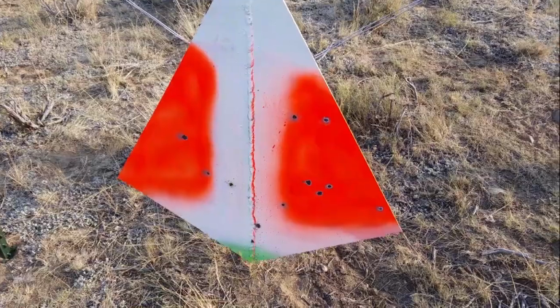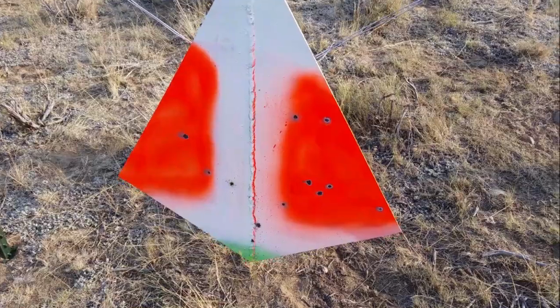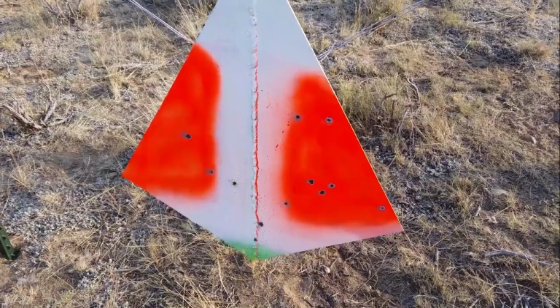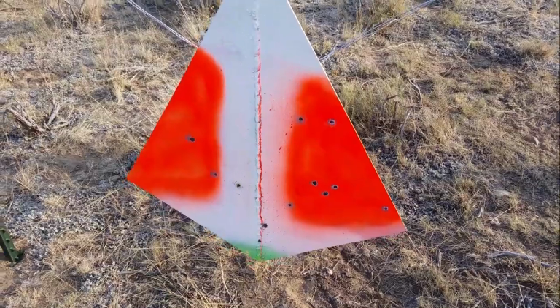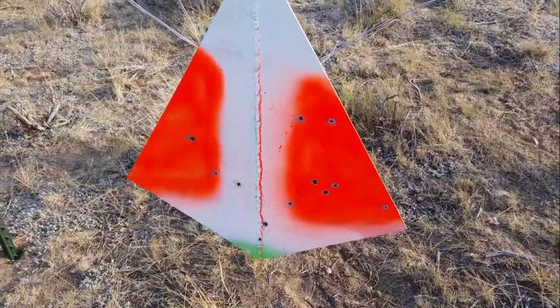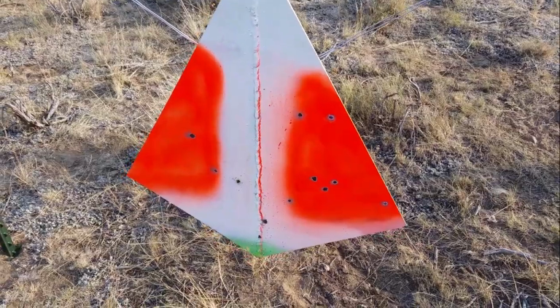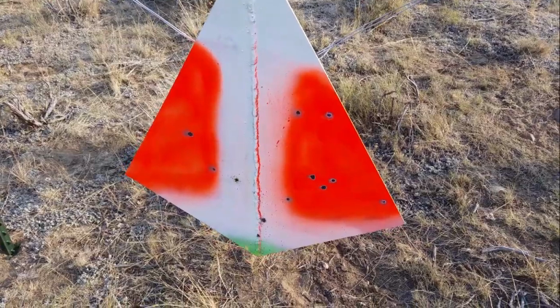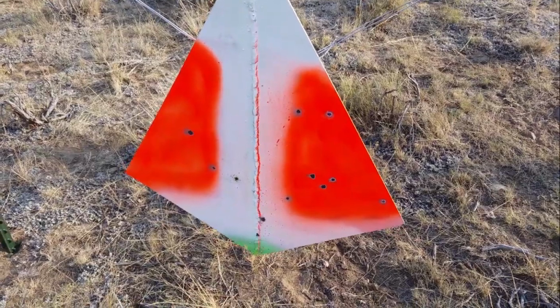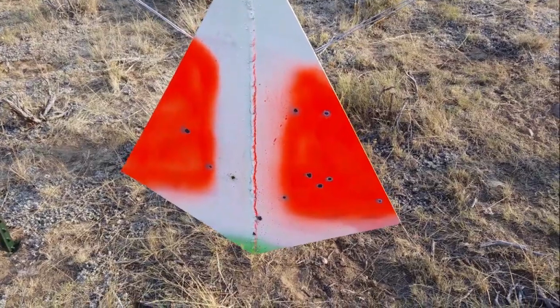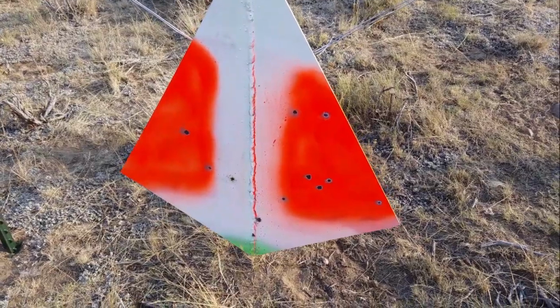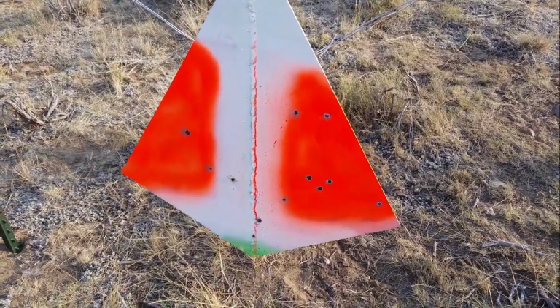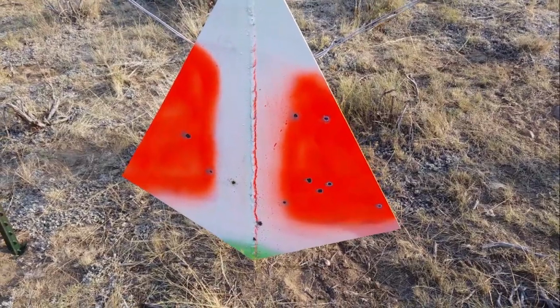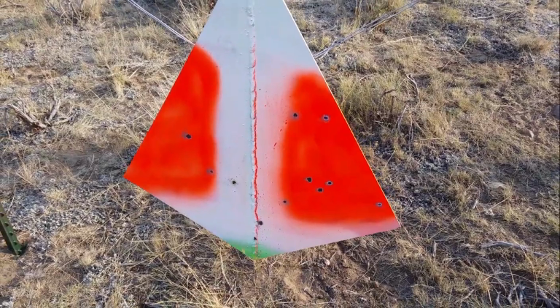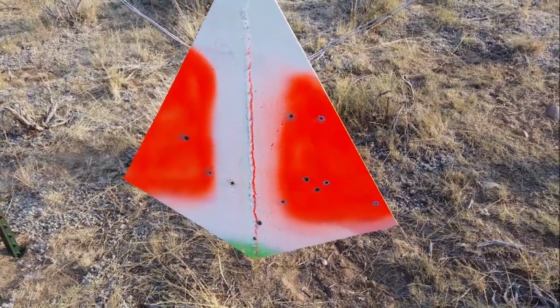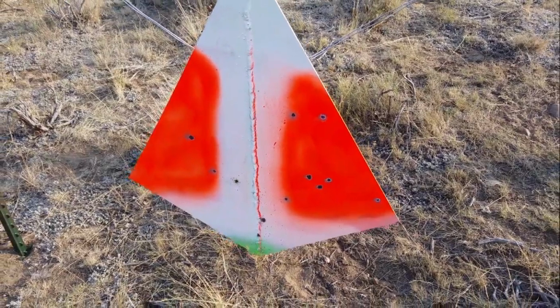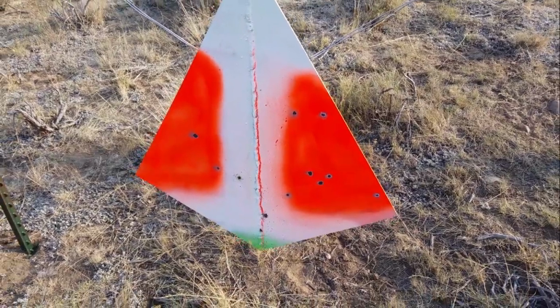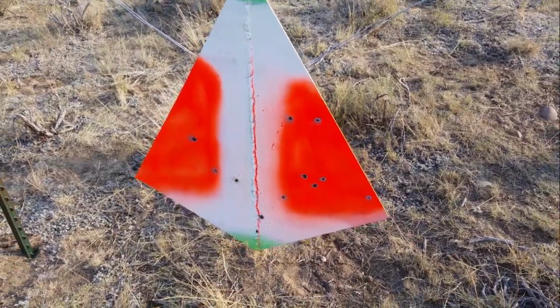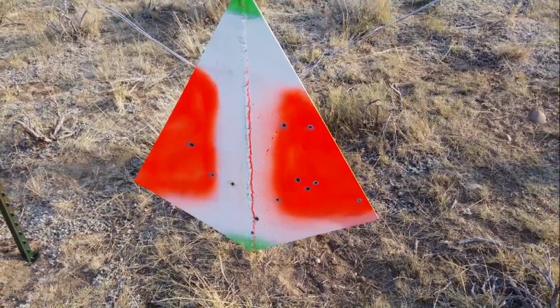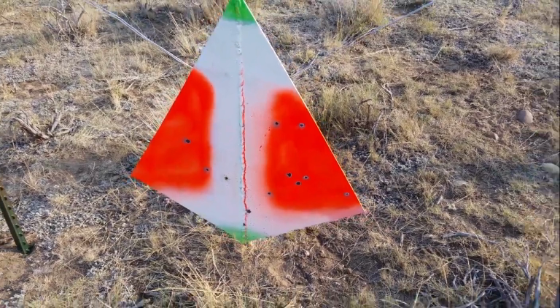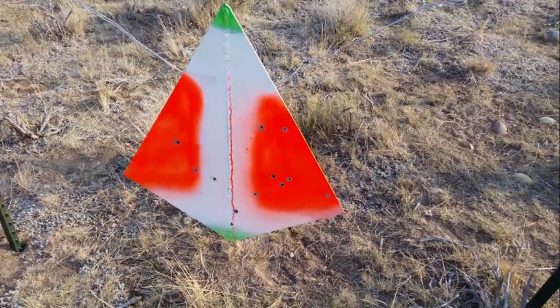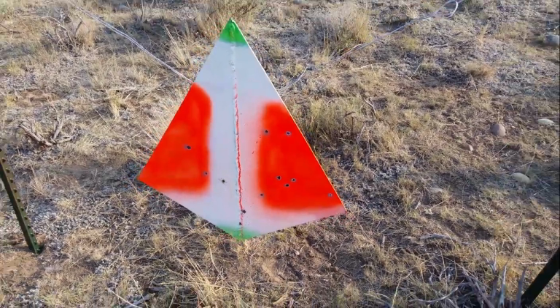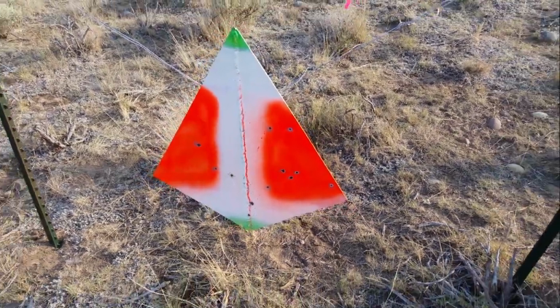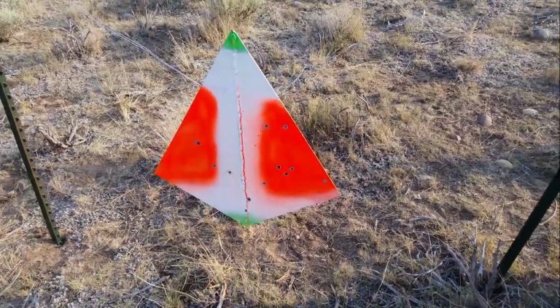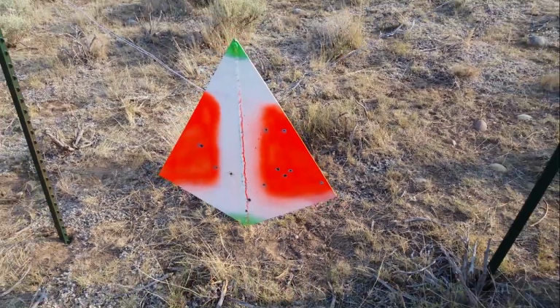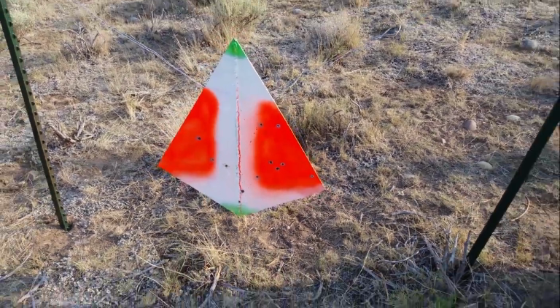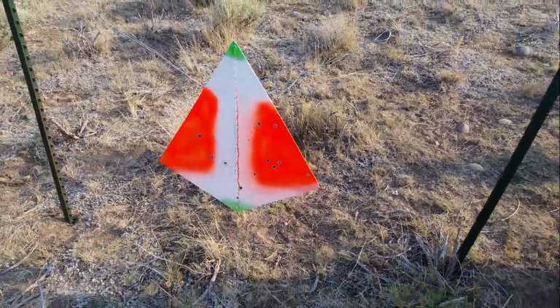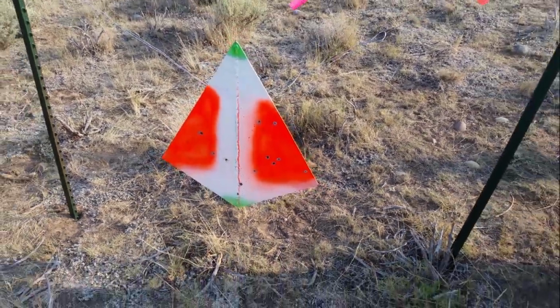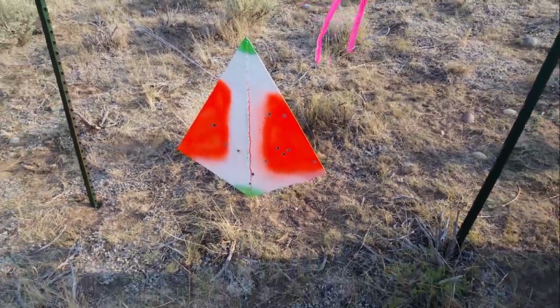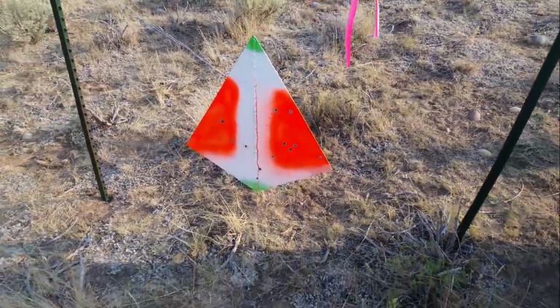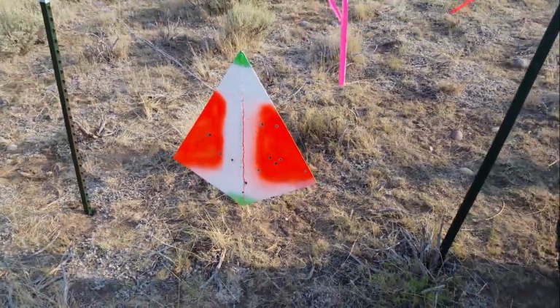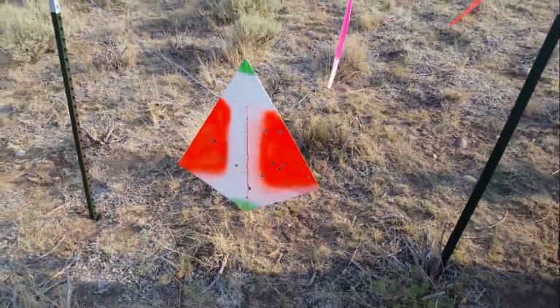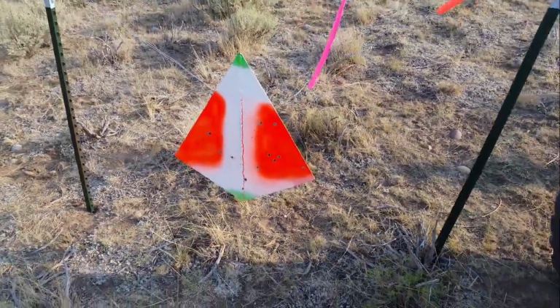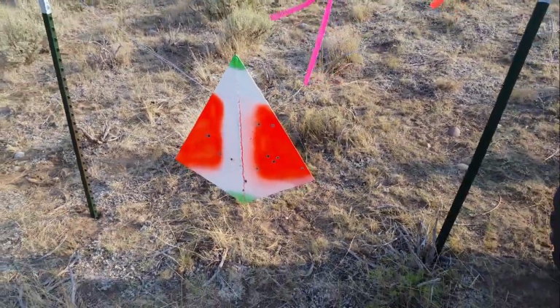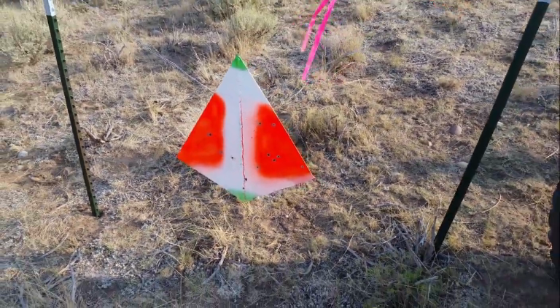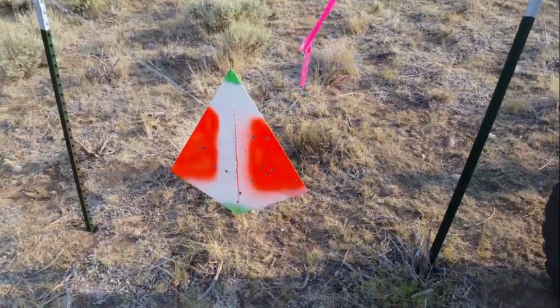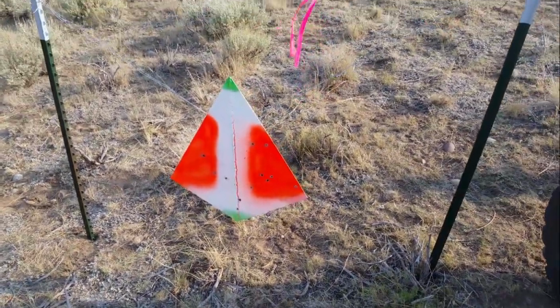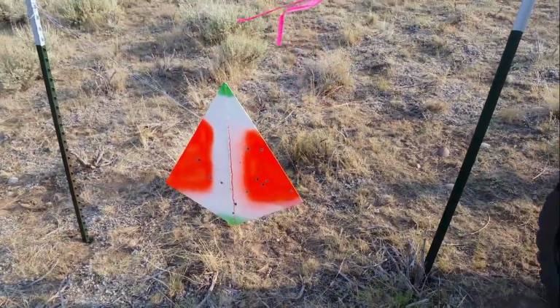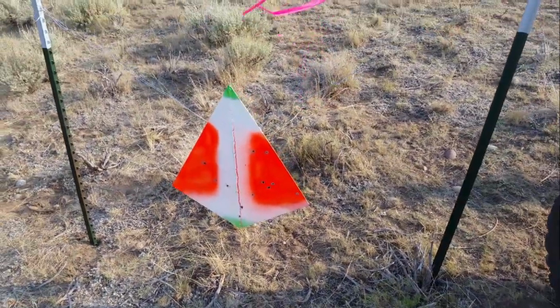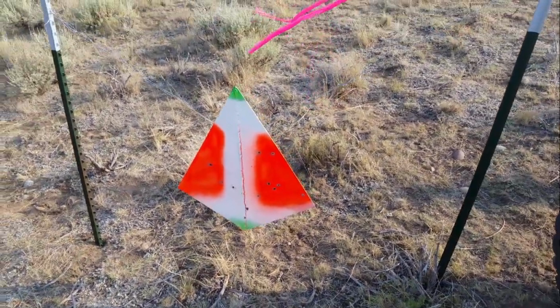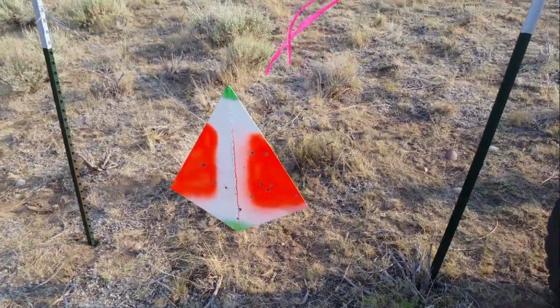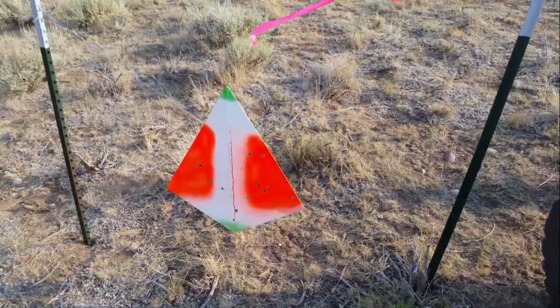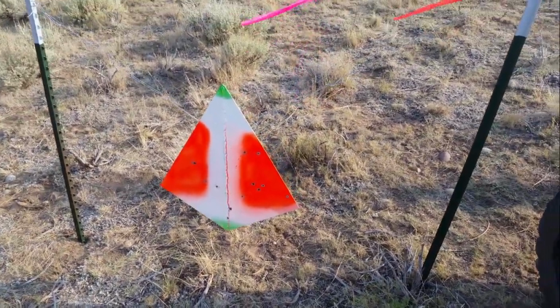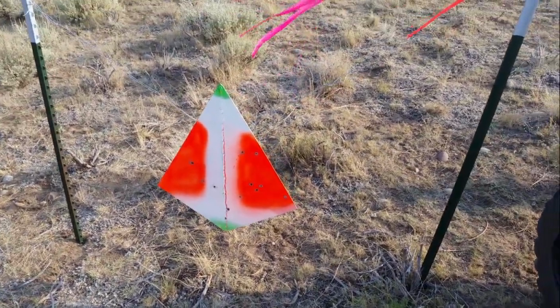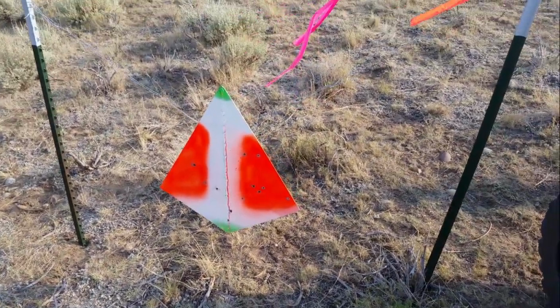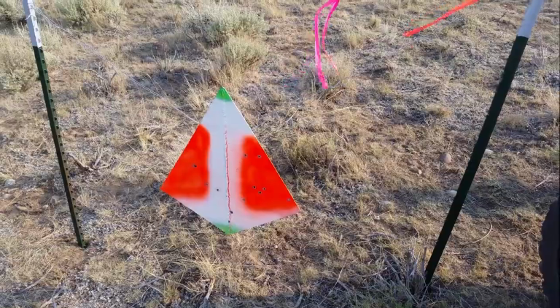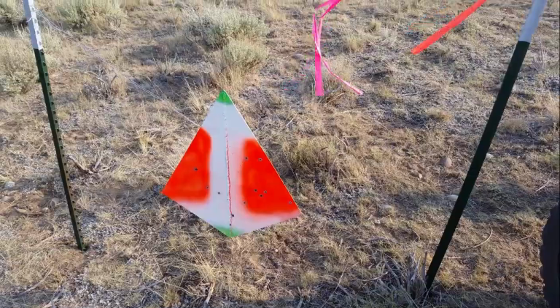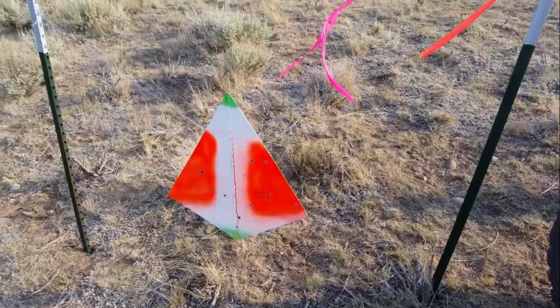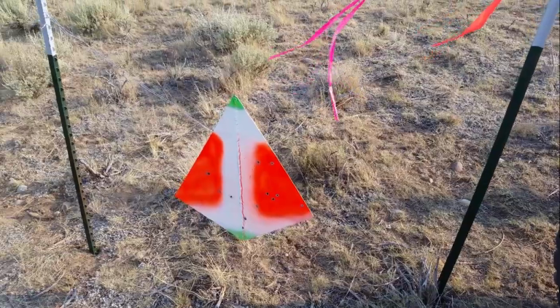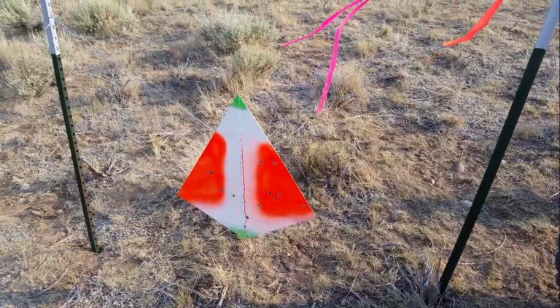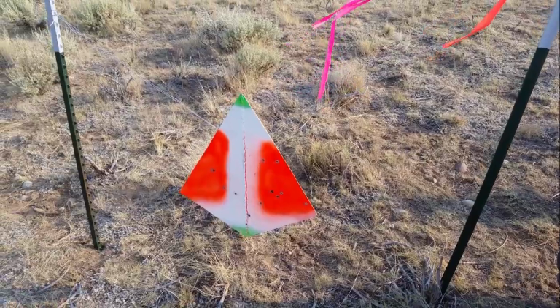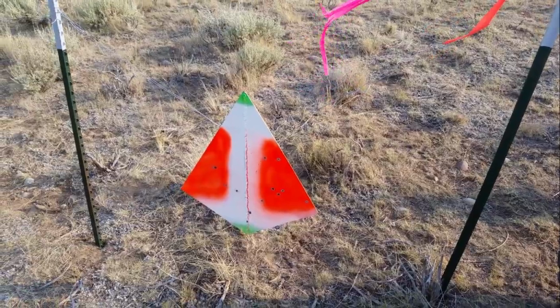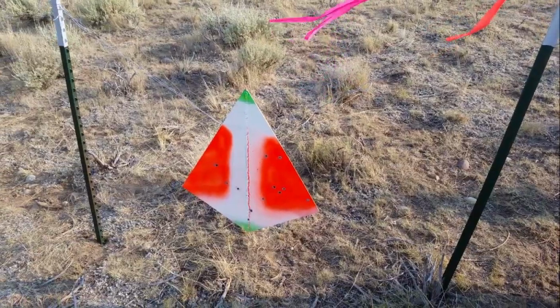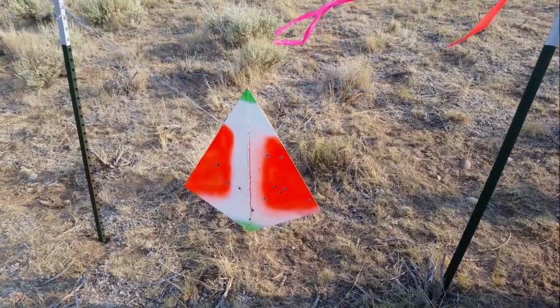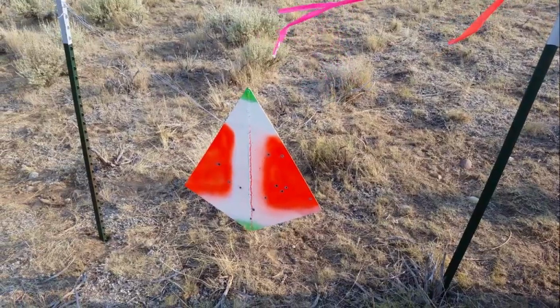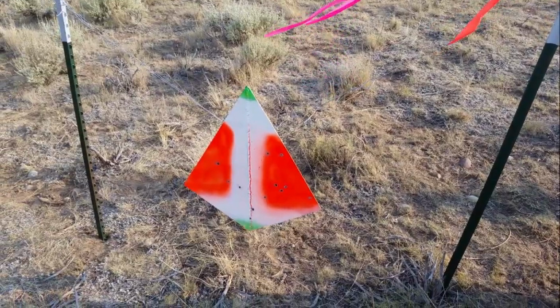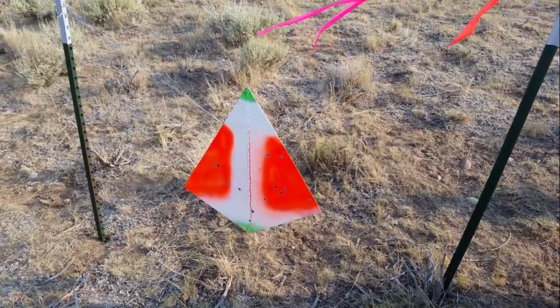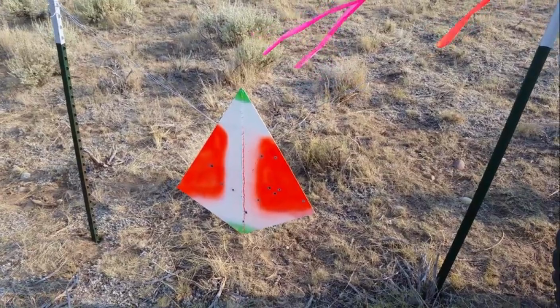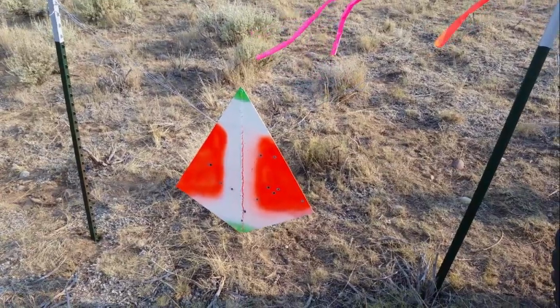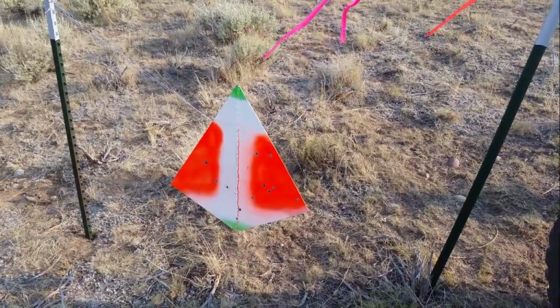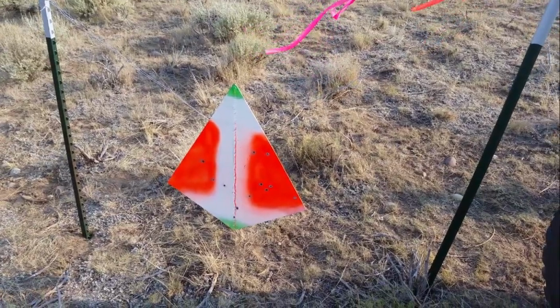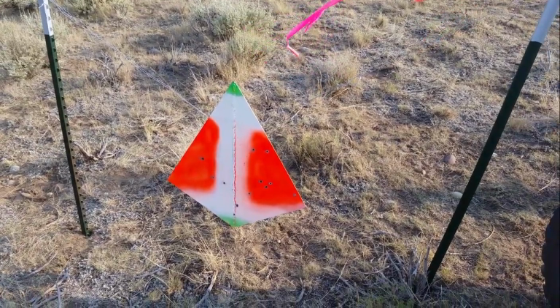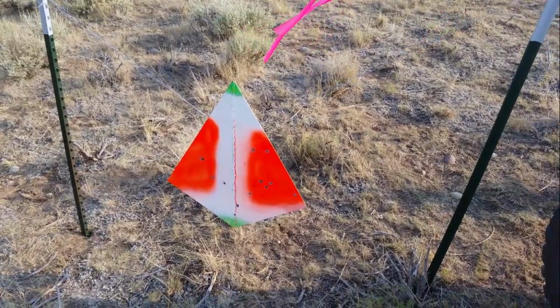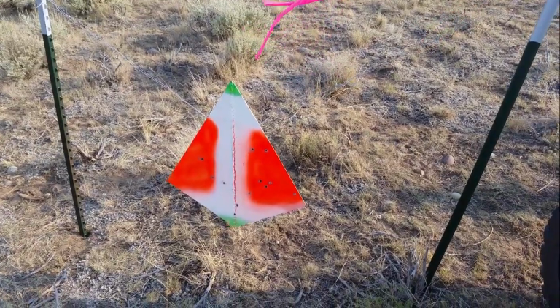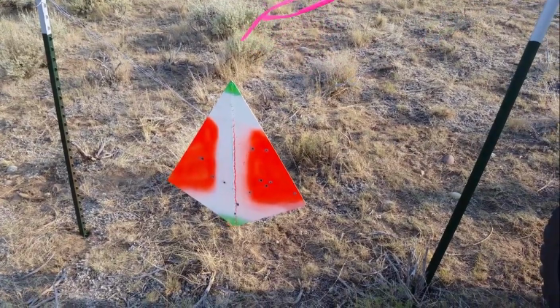250 yards with a .22 long rifle. Nice job. Good warm-up. Now let's see what we can do.